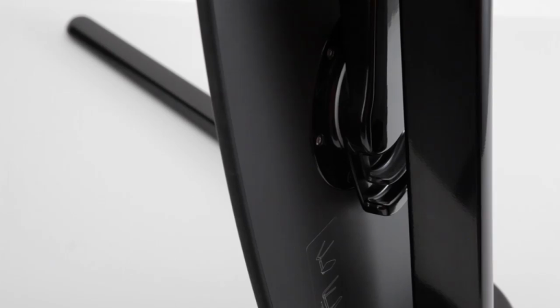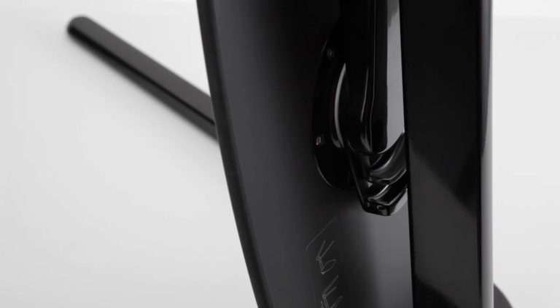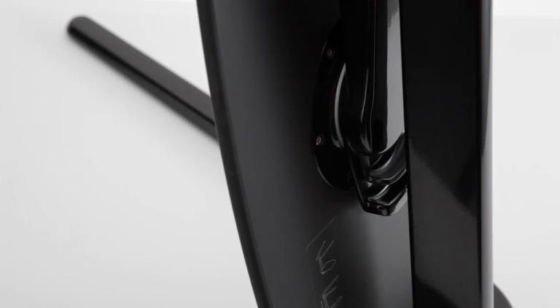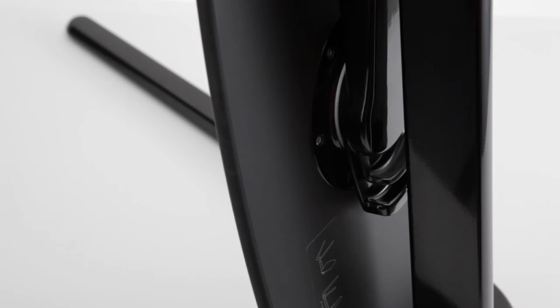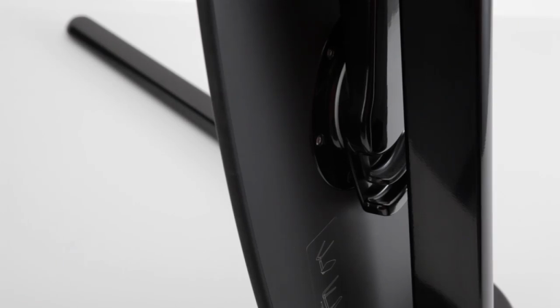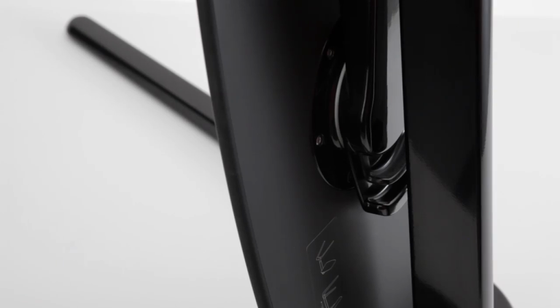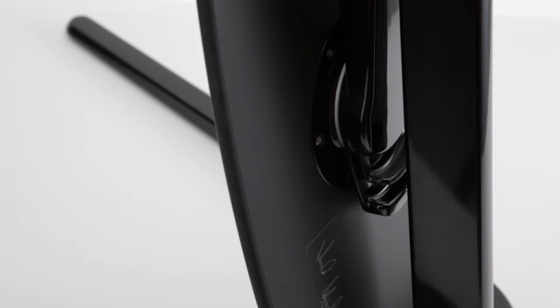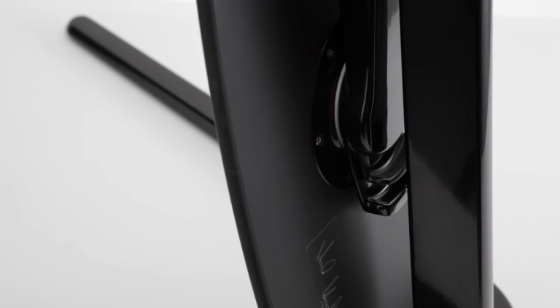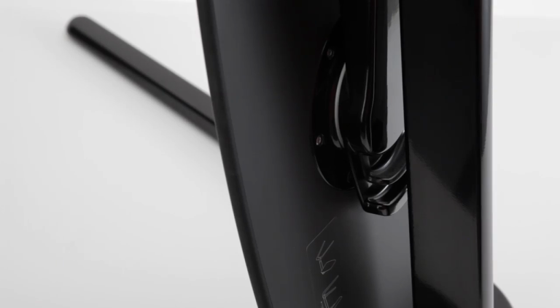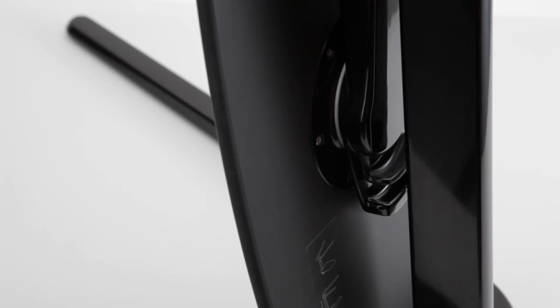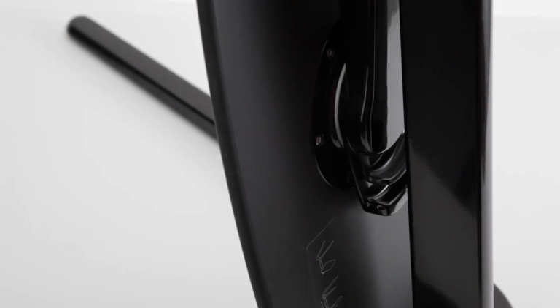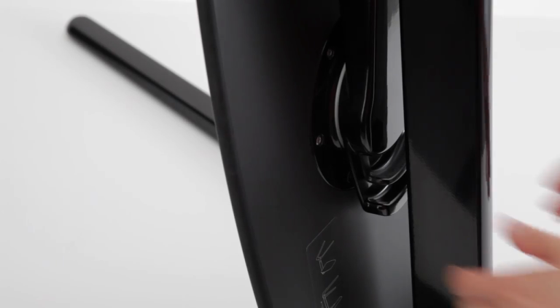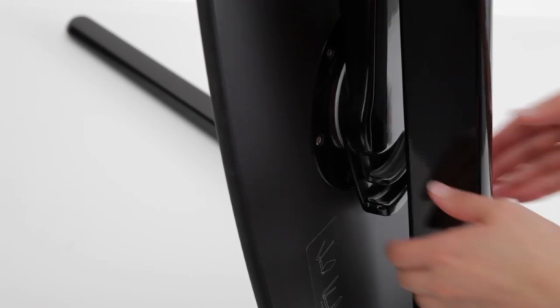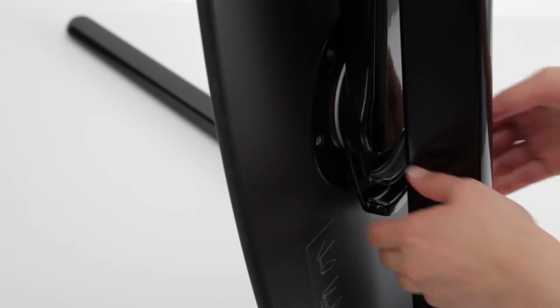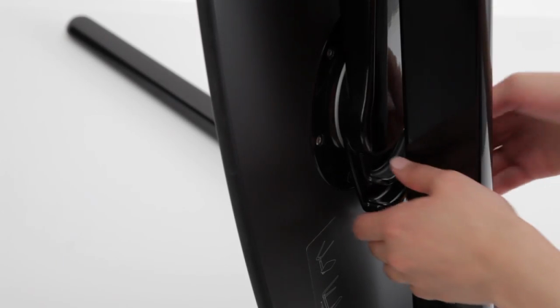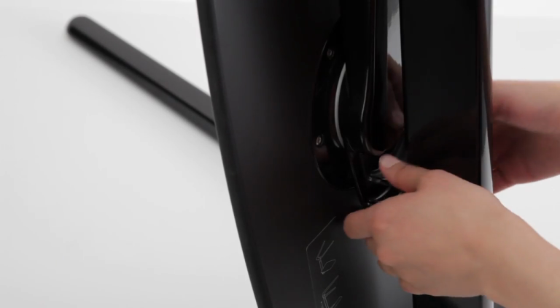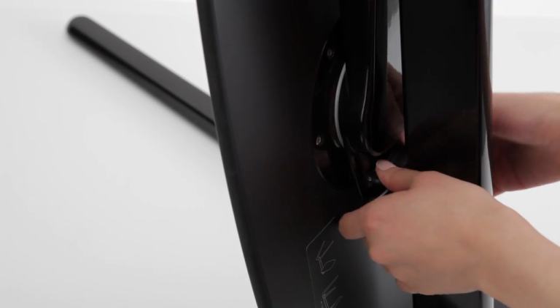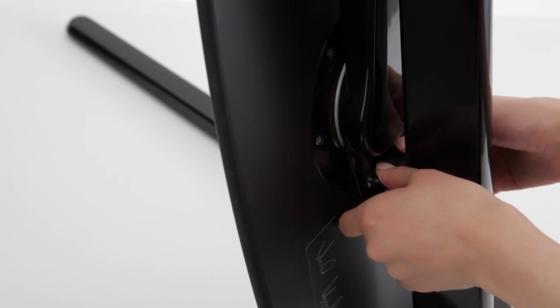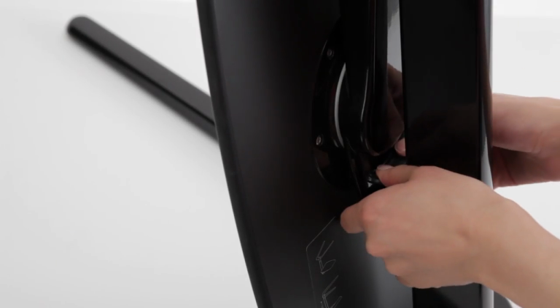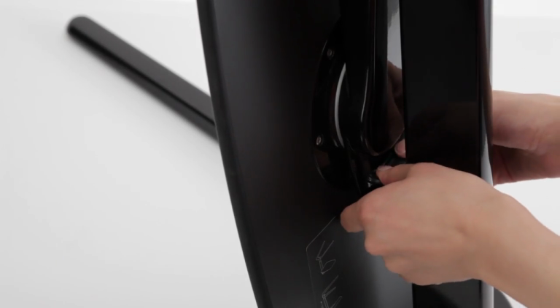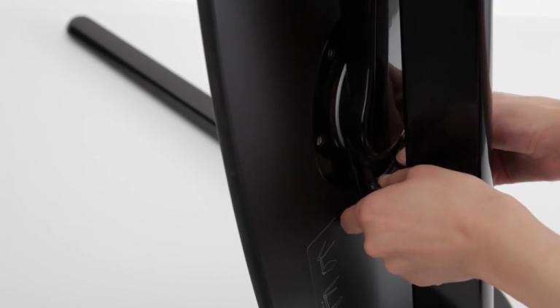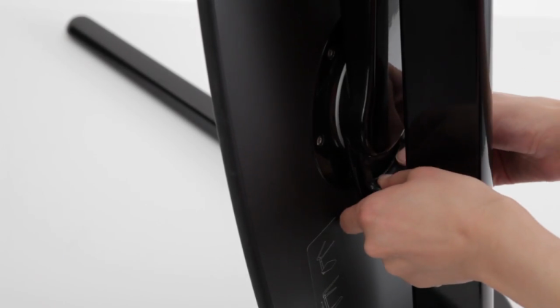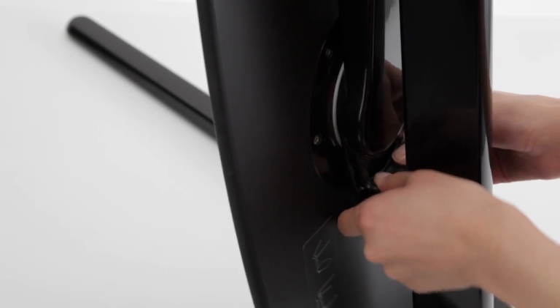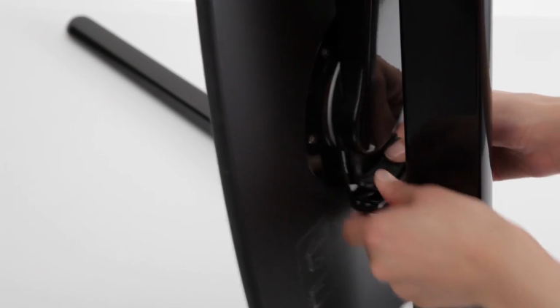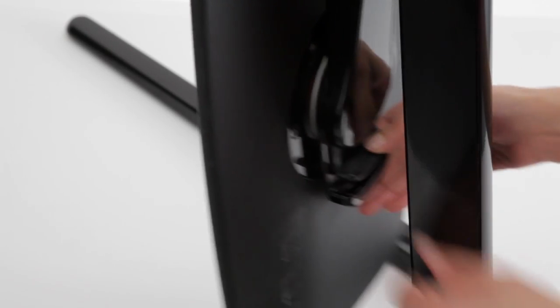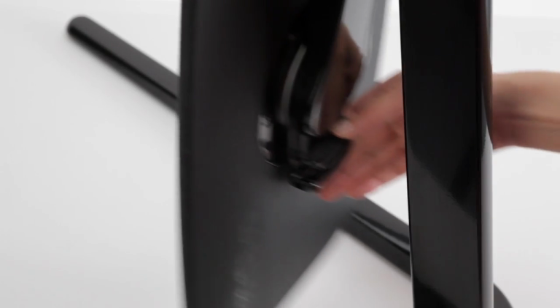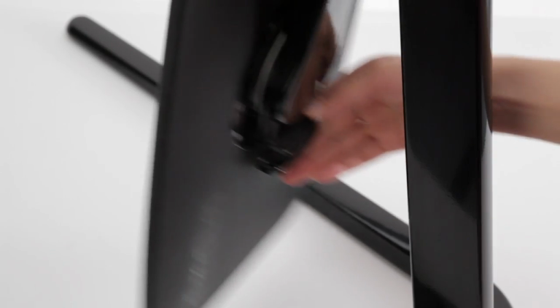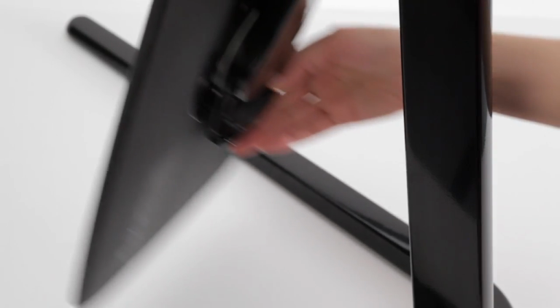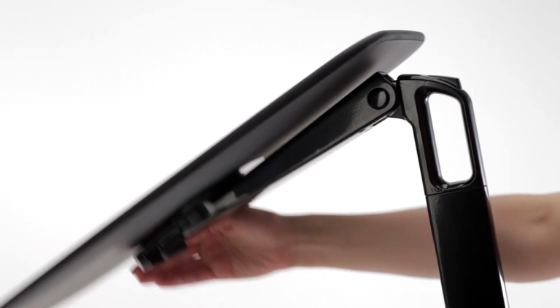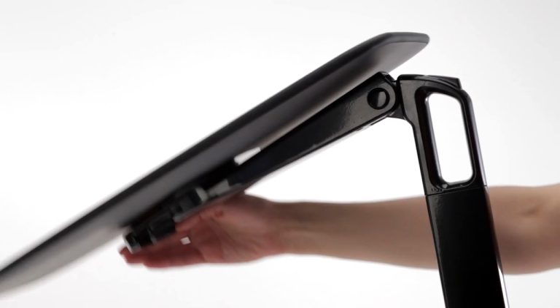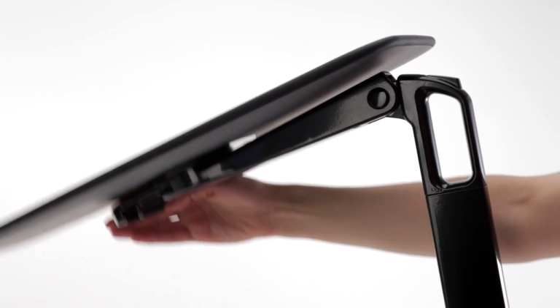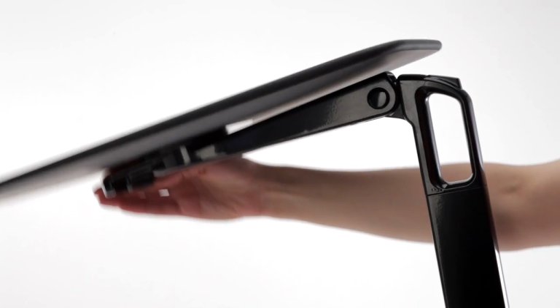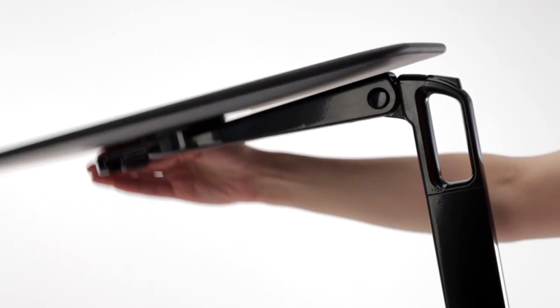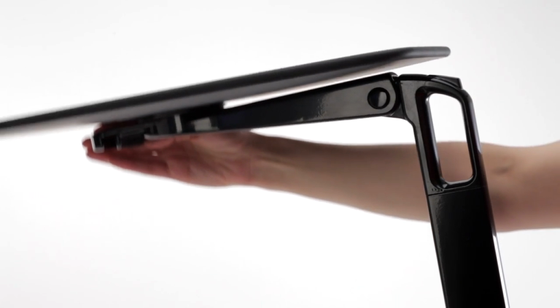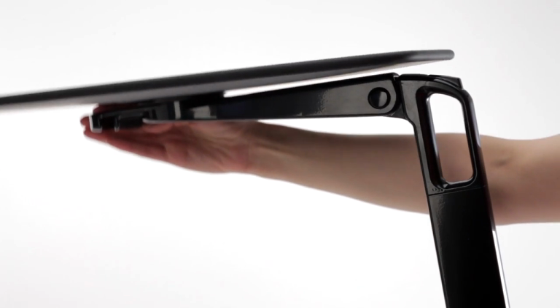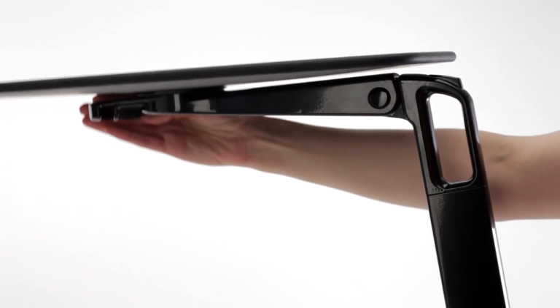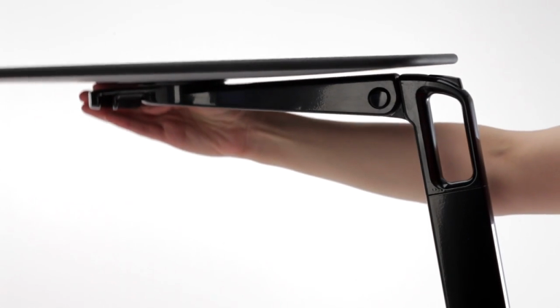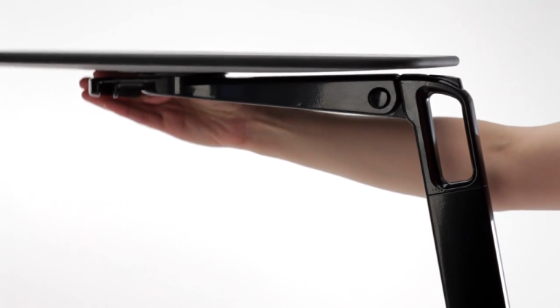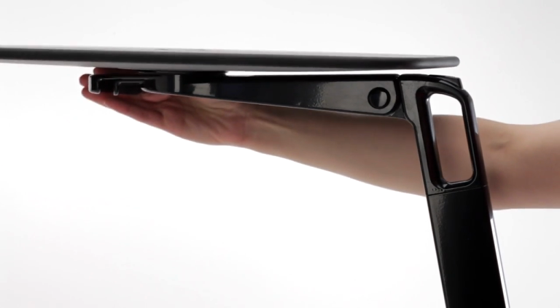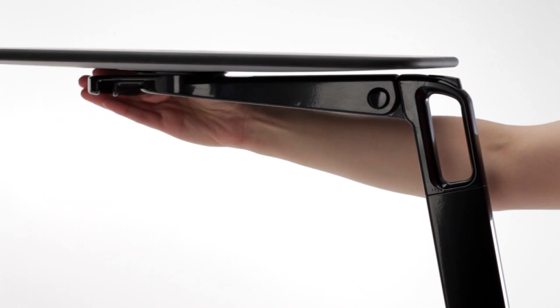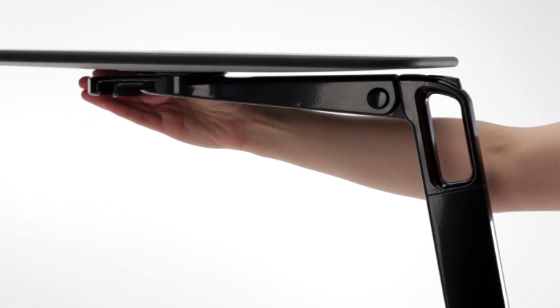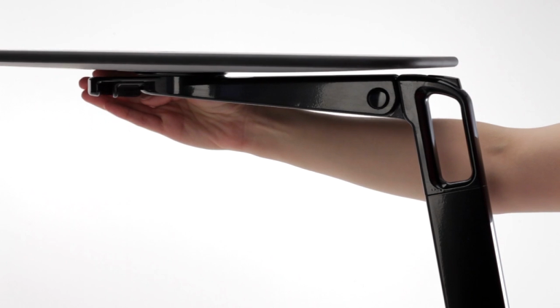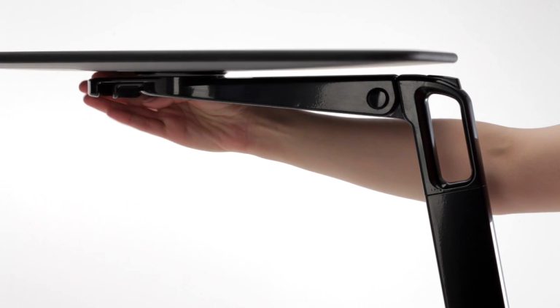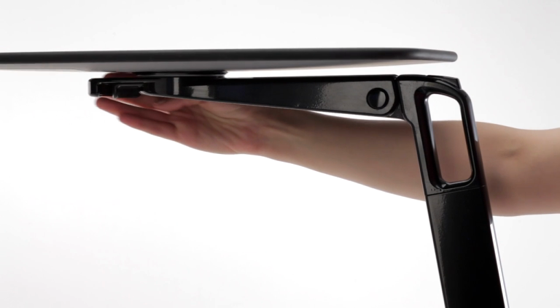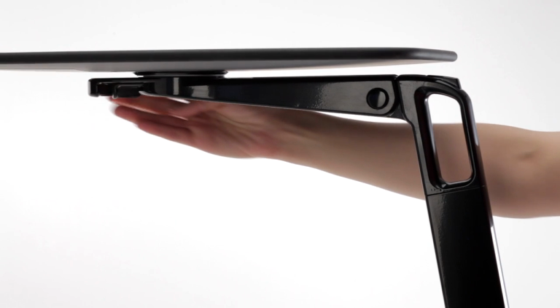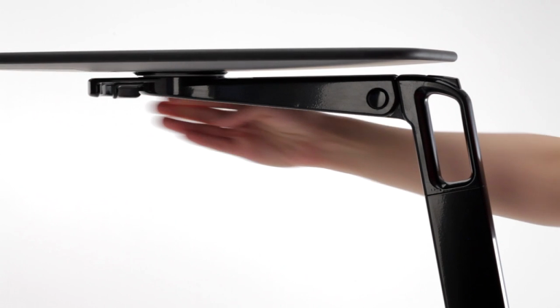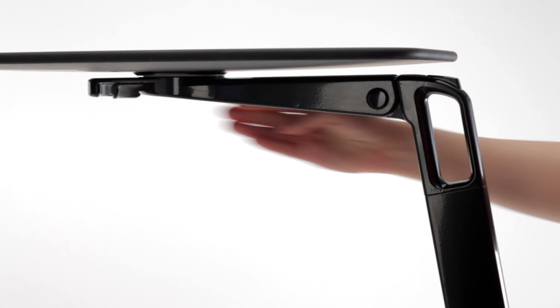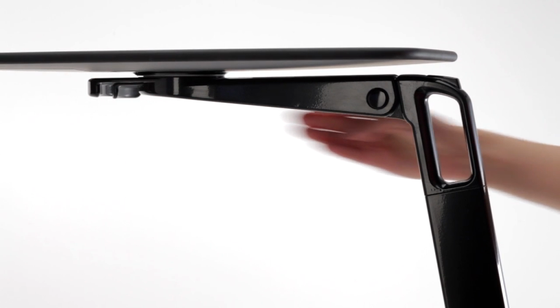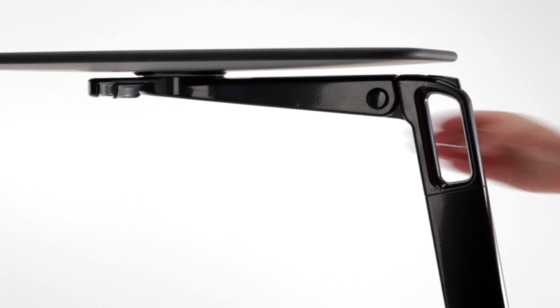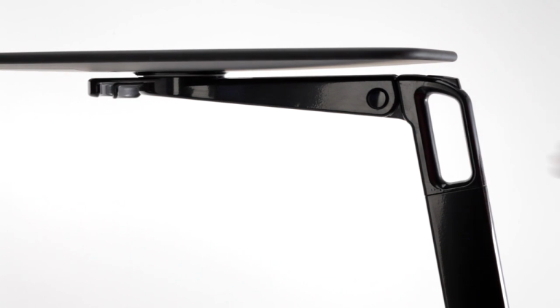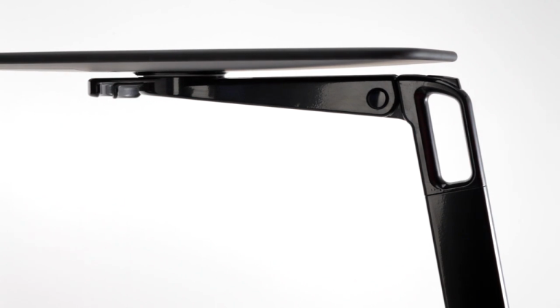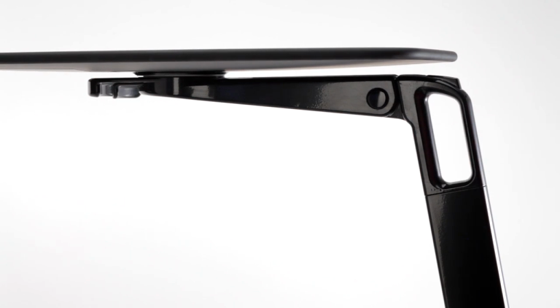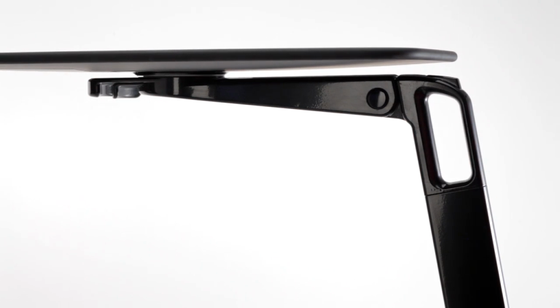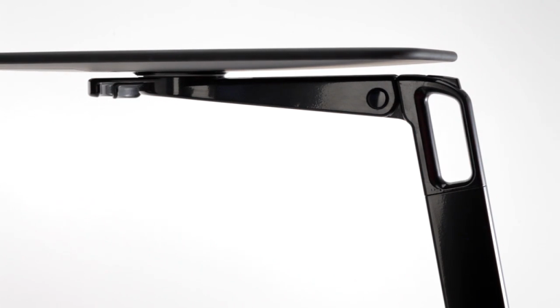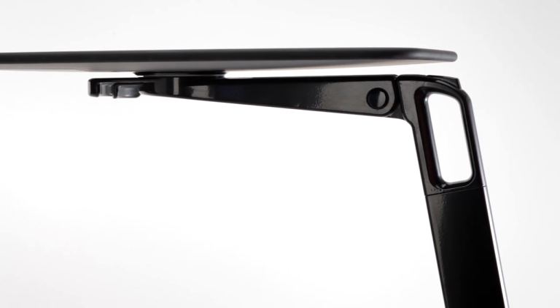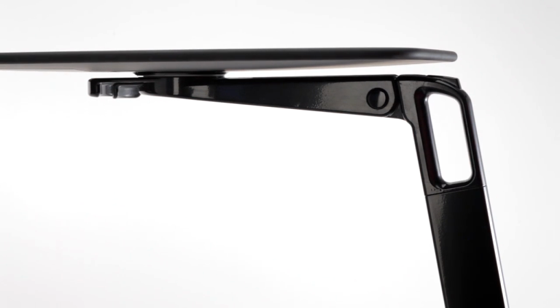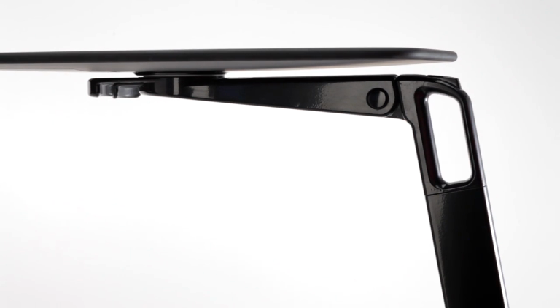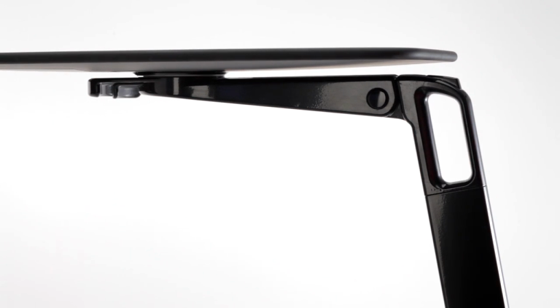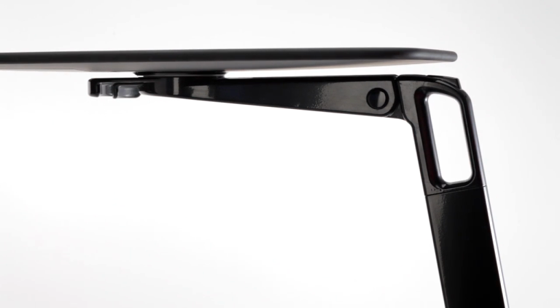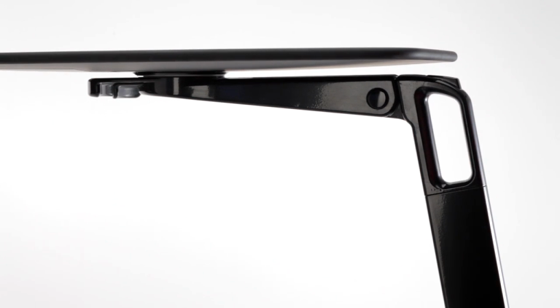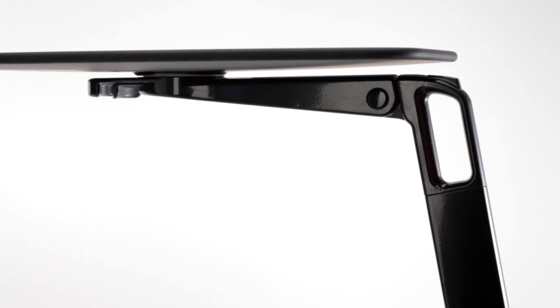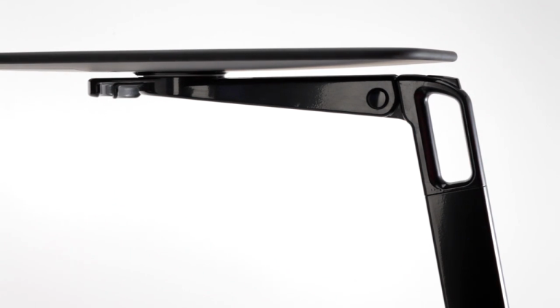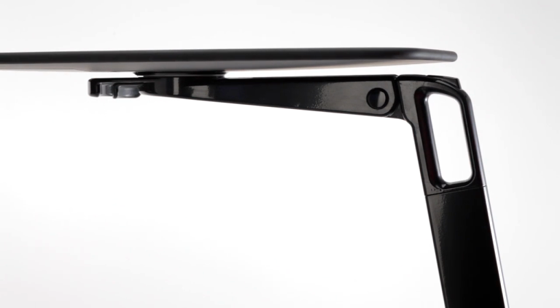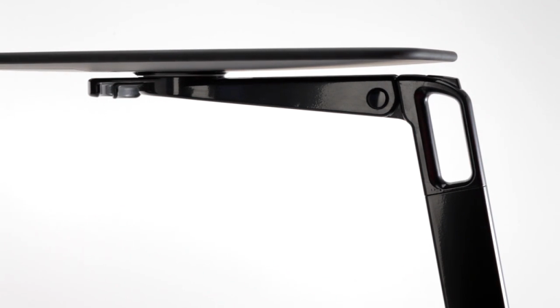With the work surface flush against the column, squeeze the center release trigger, then lift the work surface up until it reaches a level plane and locks into position.